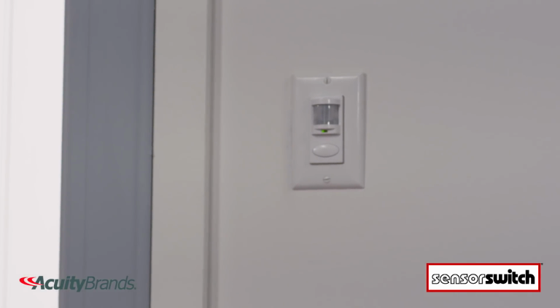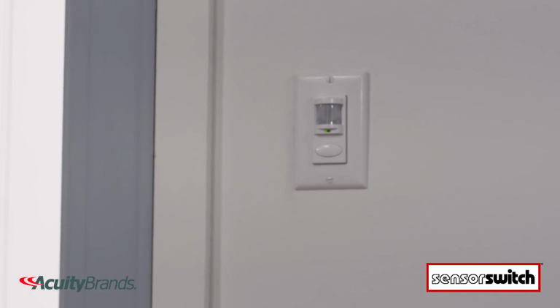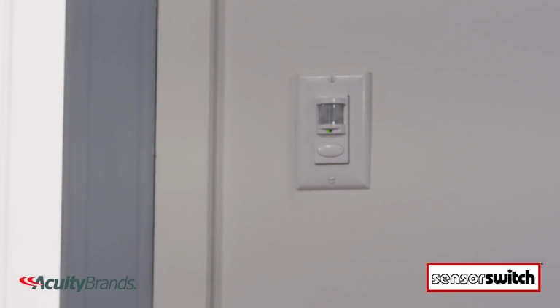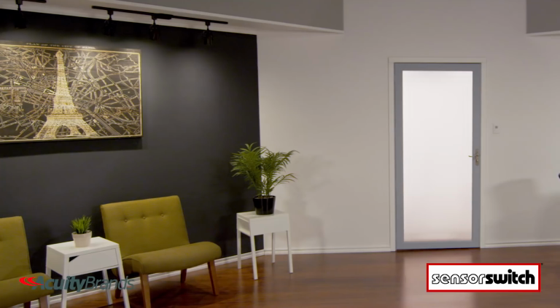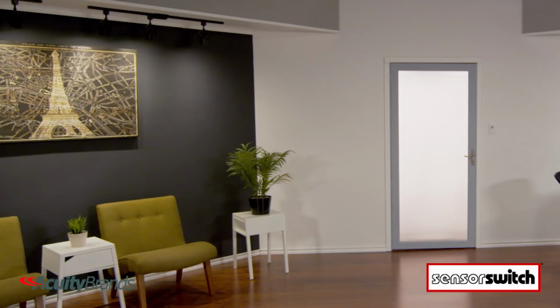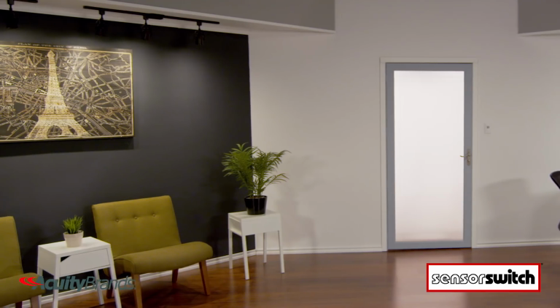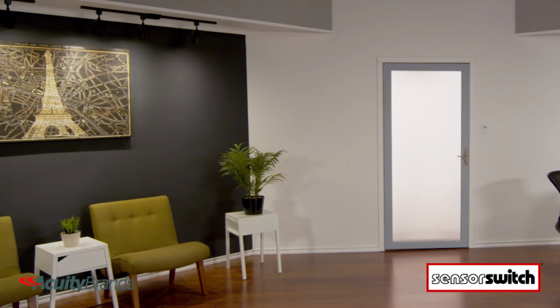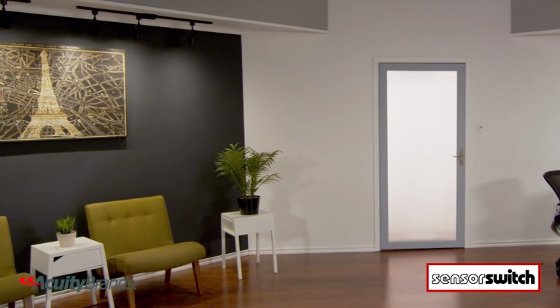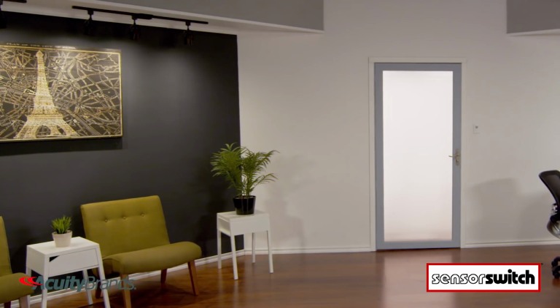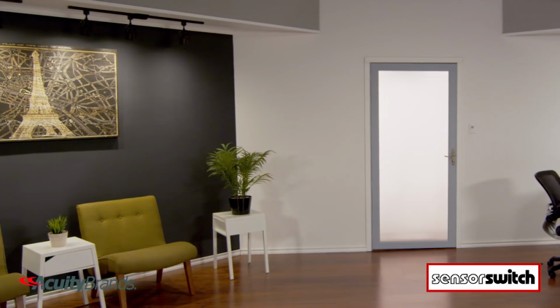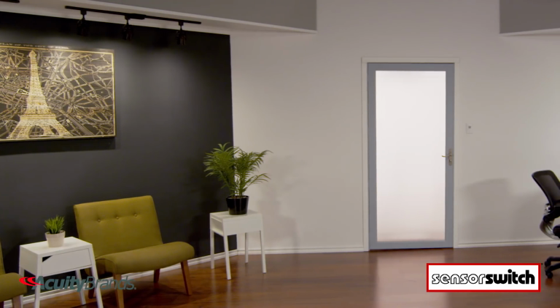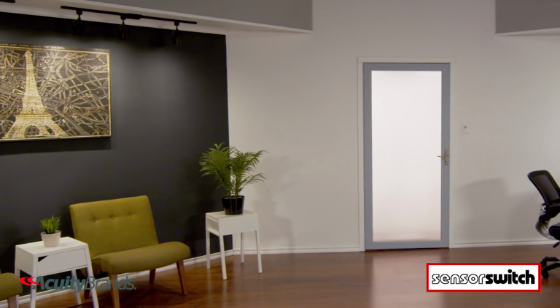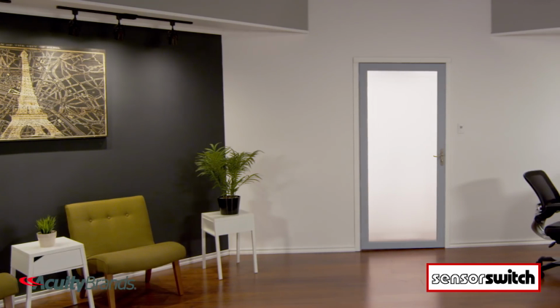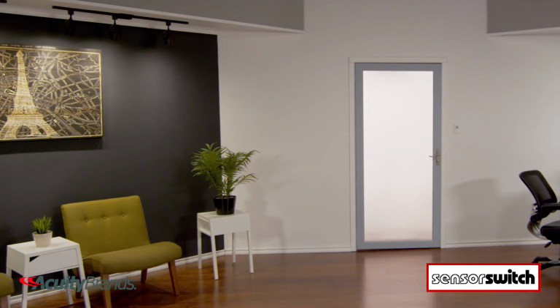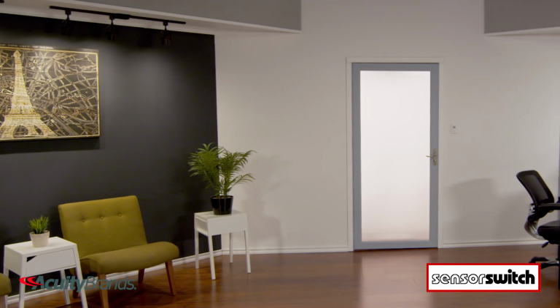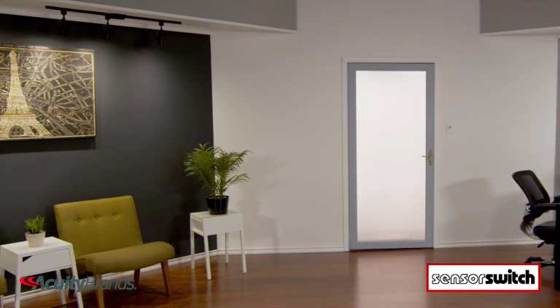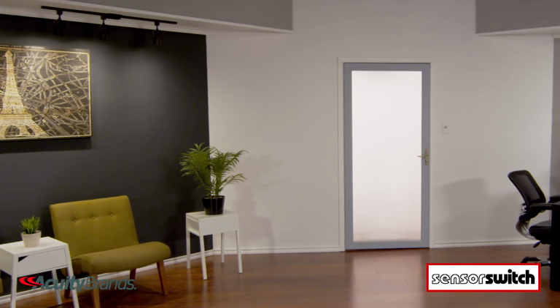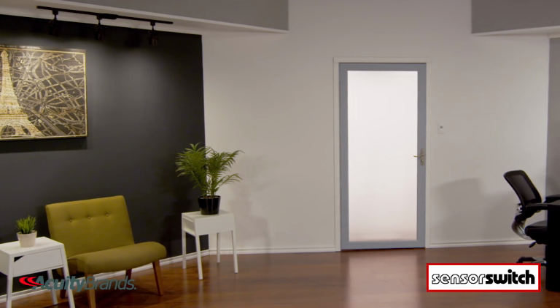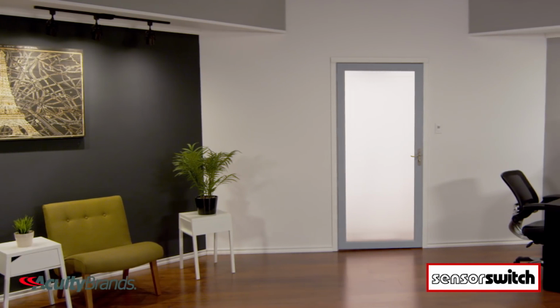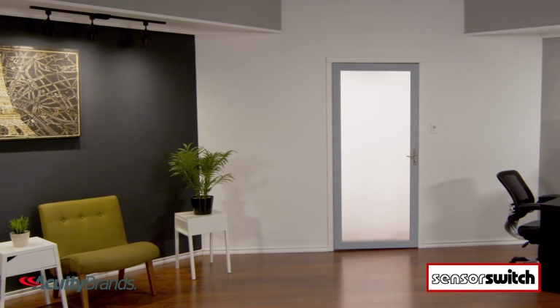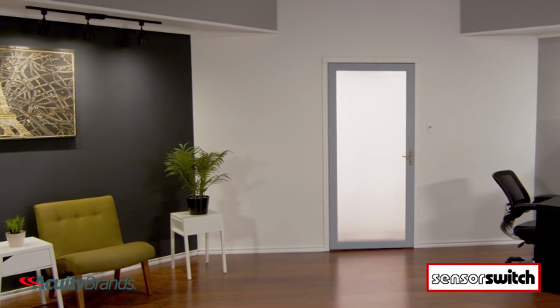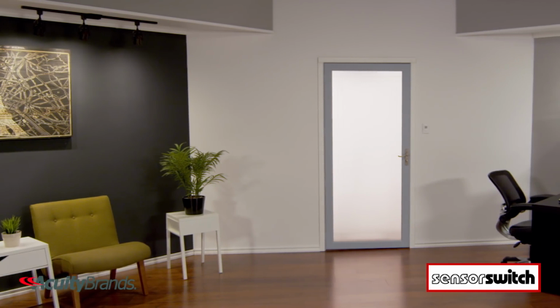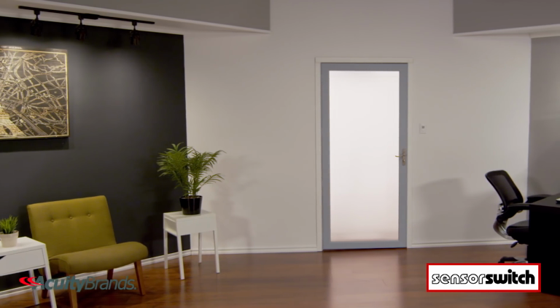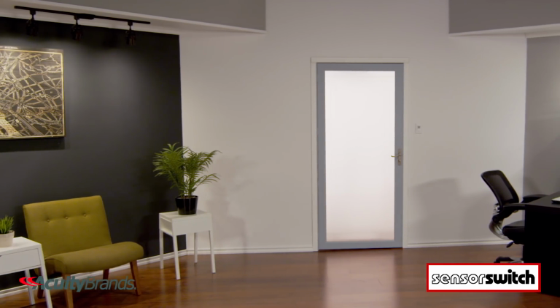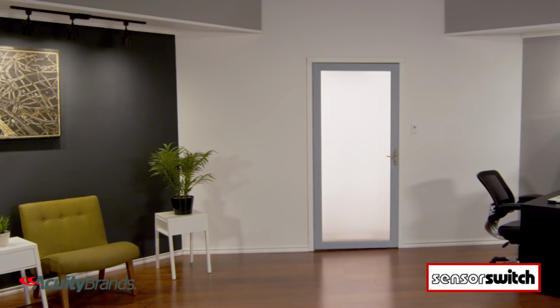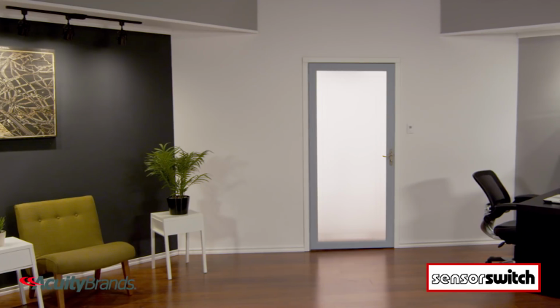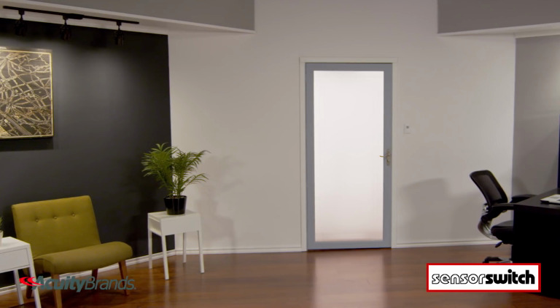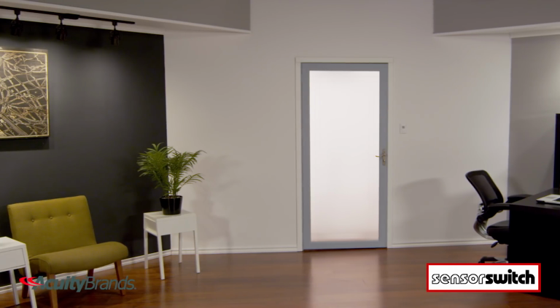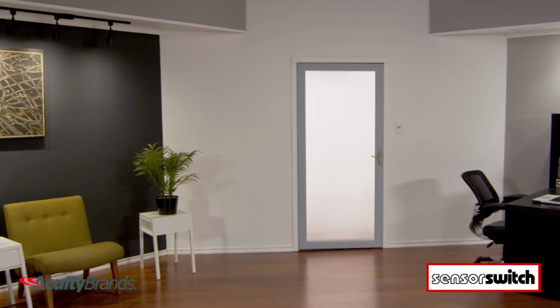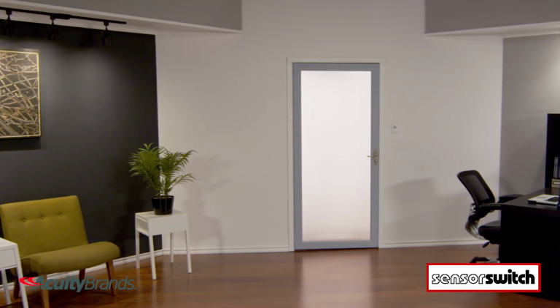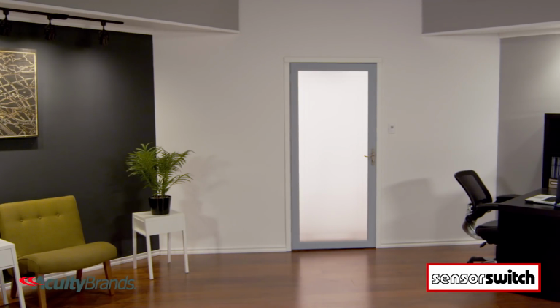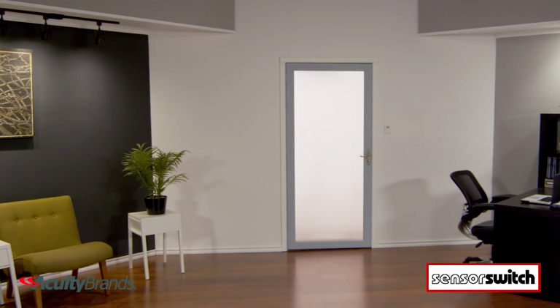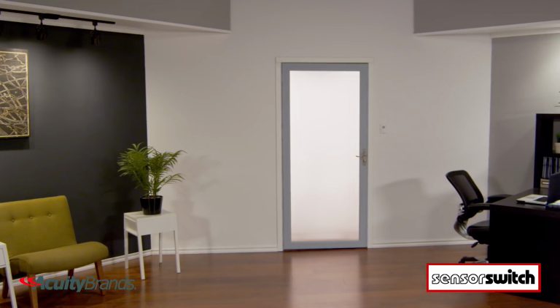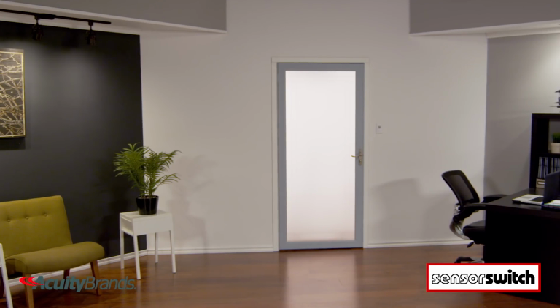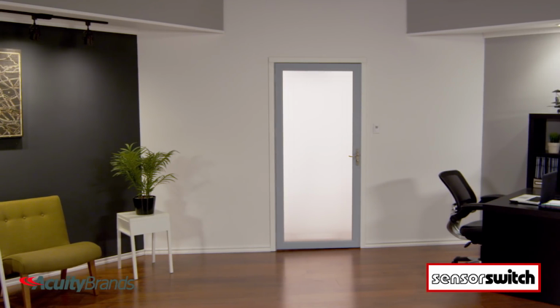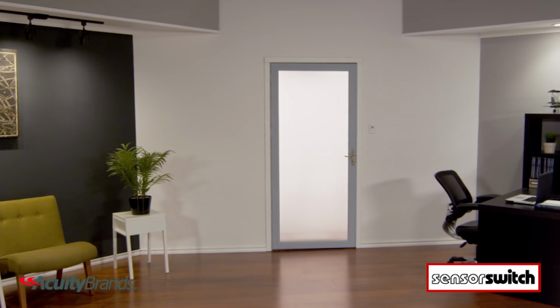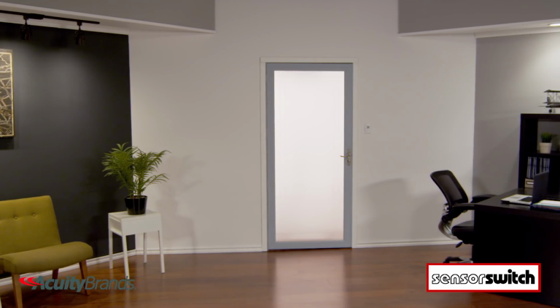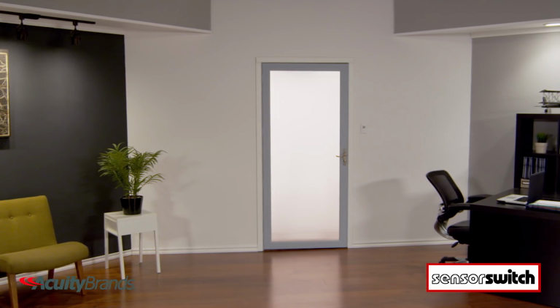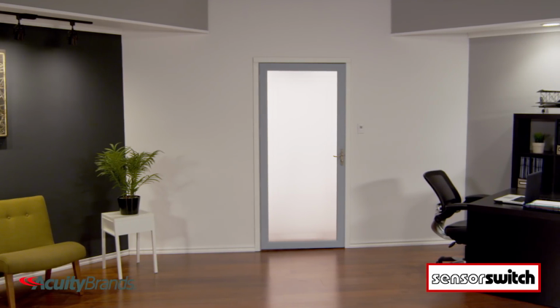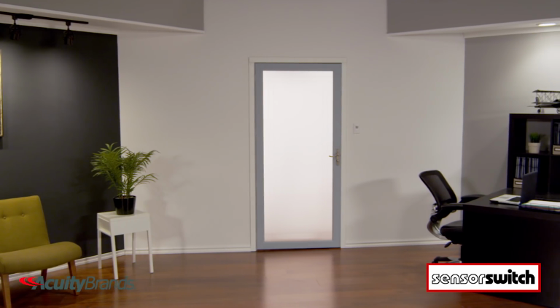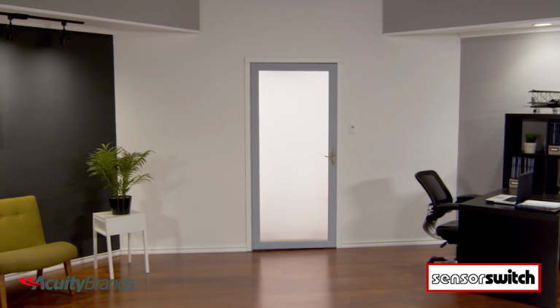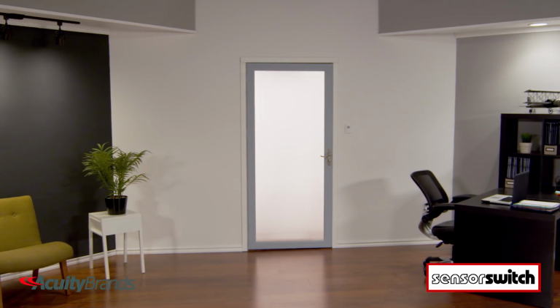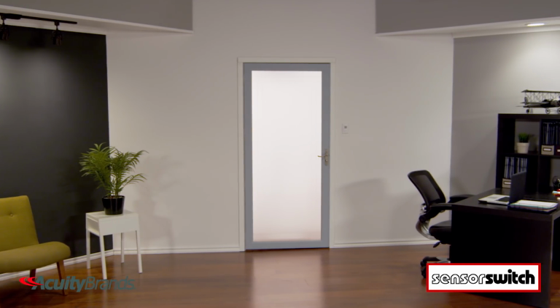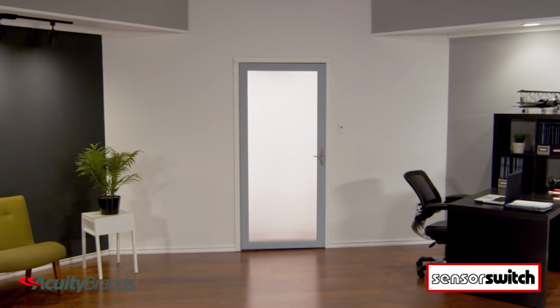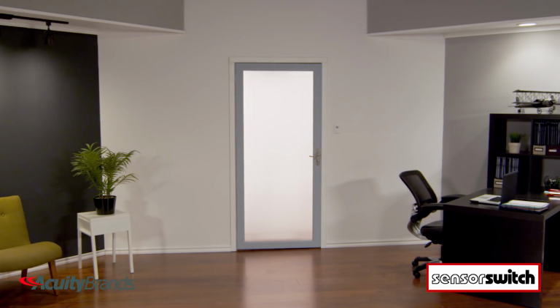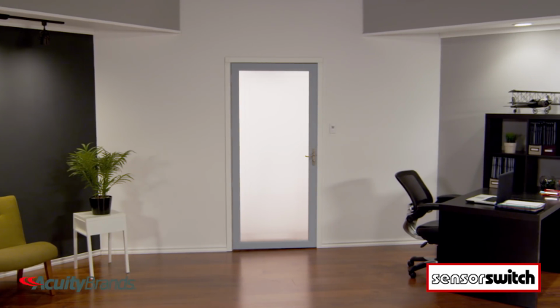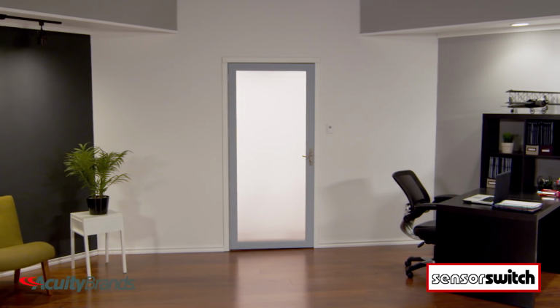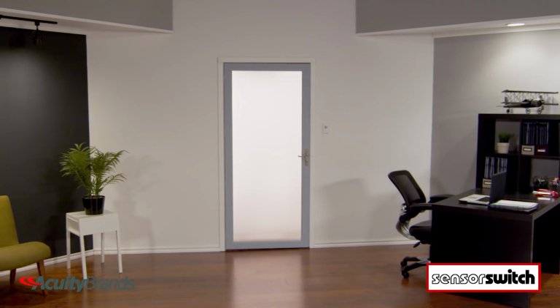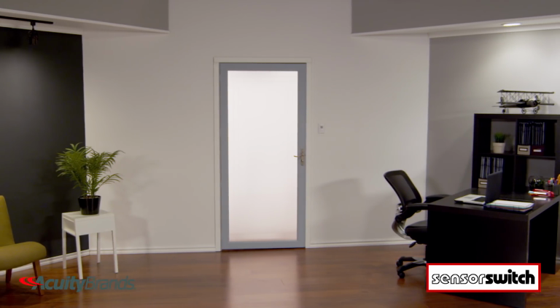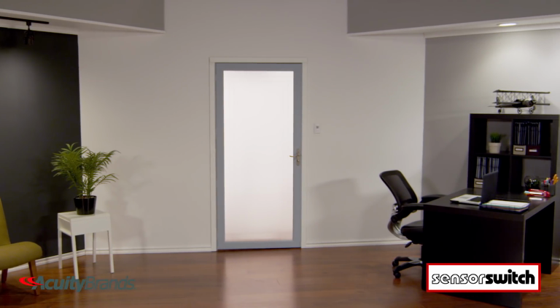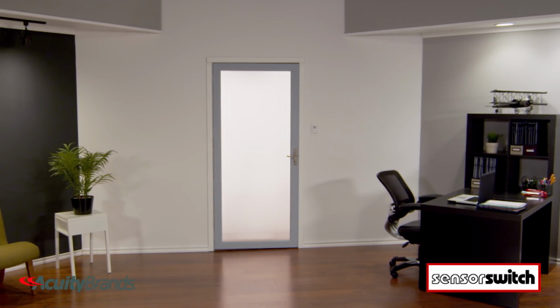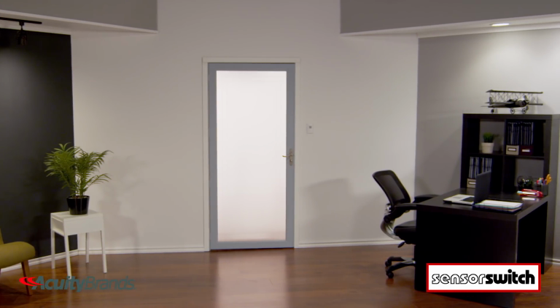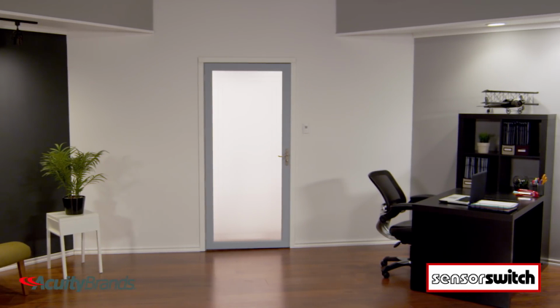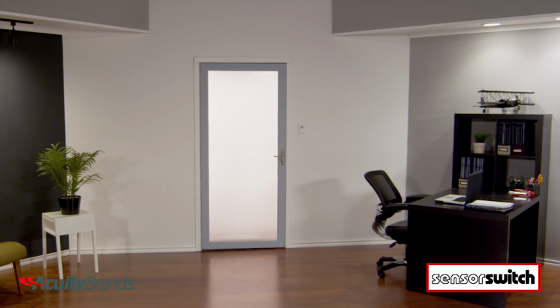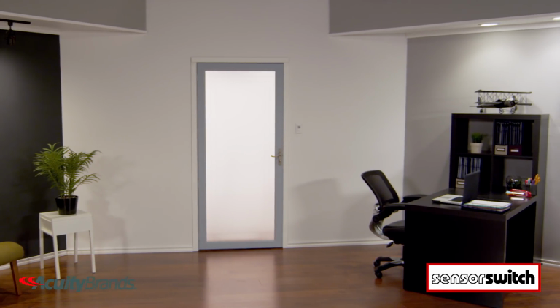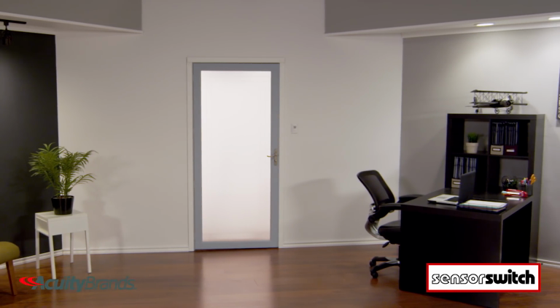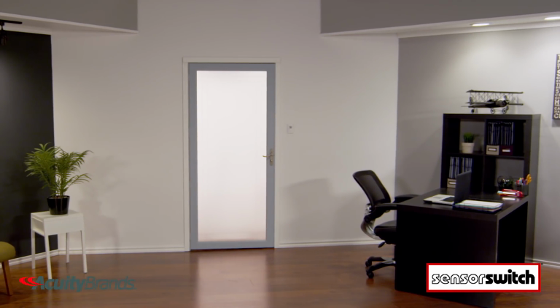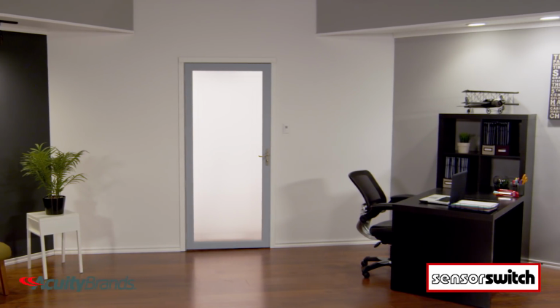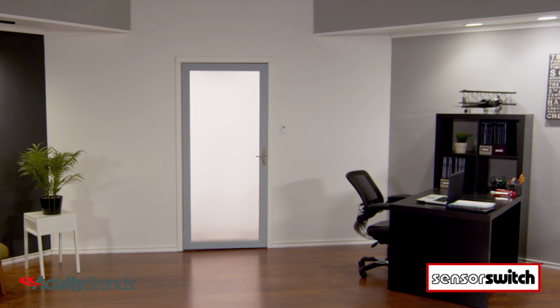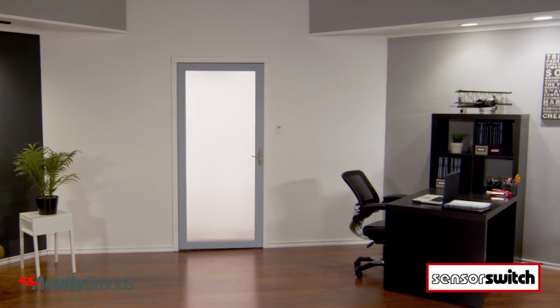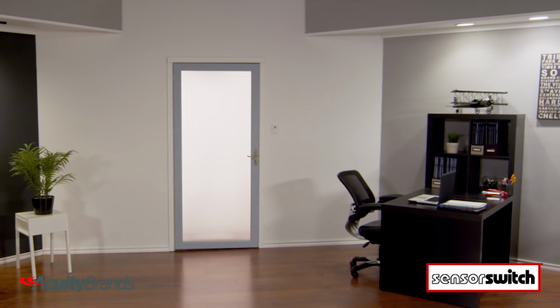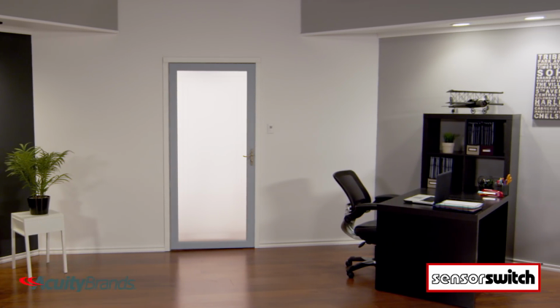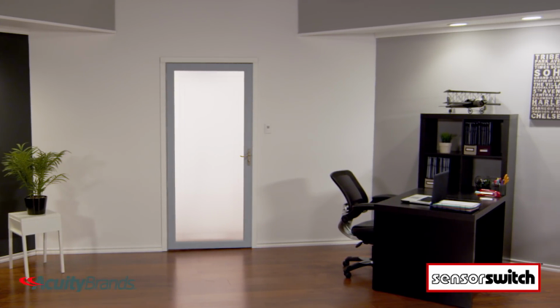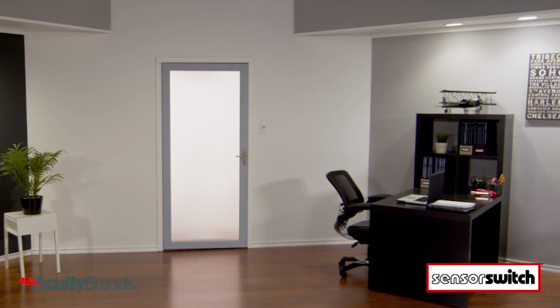Whether for the office or your home, these sensors turn on lights when you are in a space and turn them off when you leave.